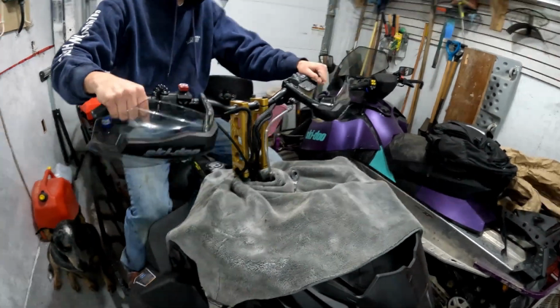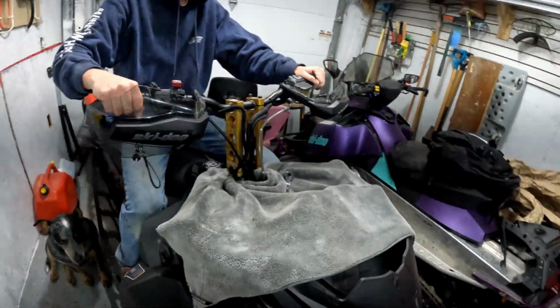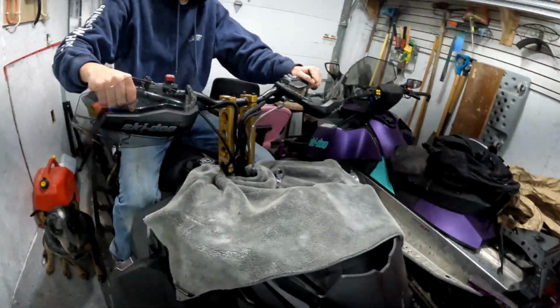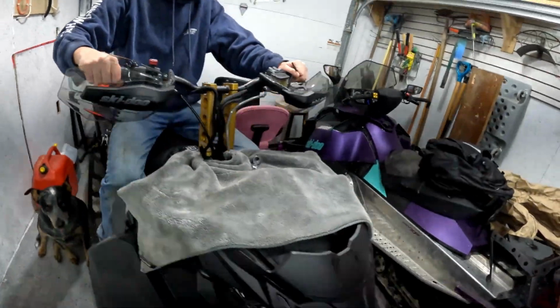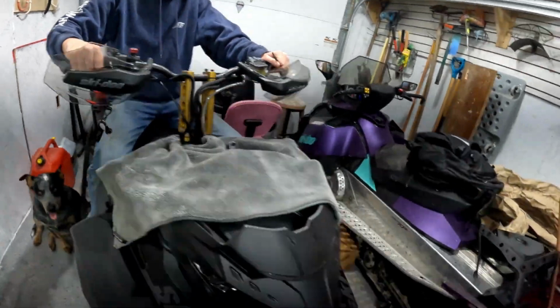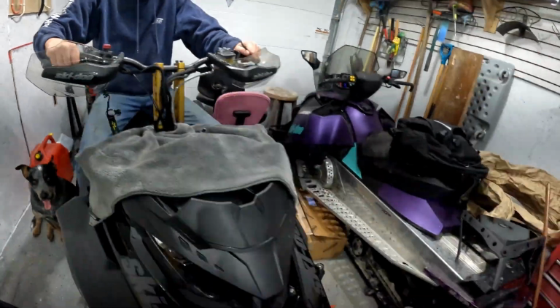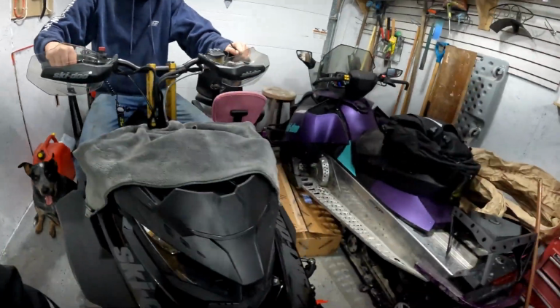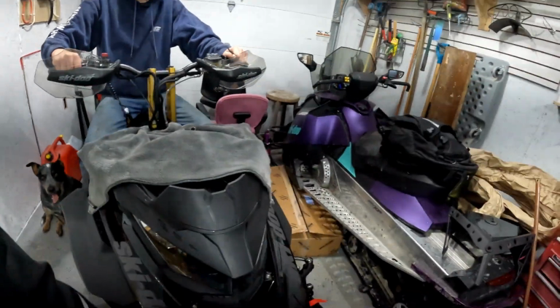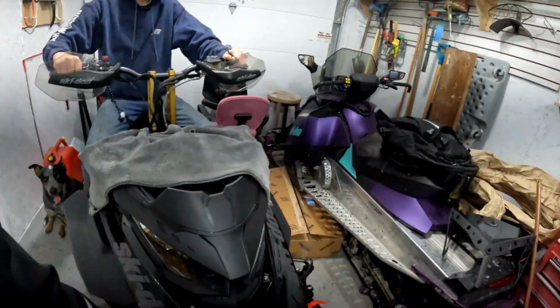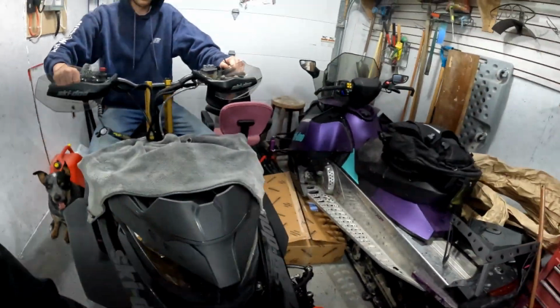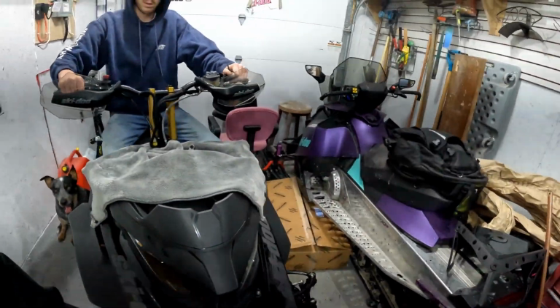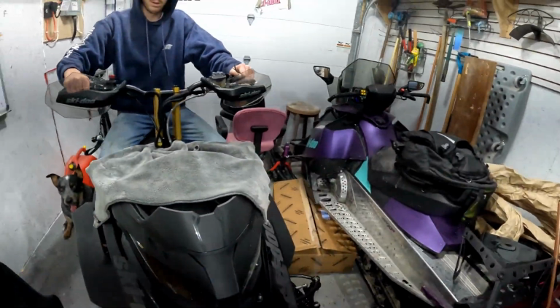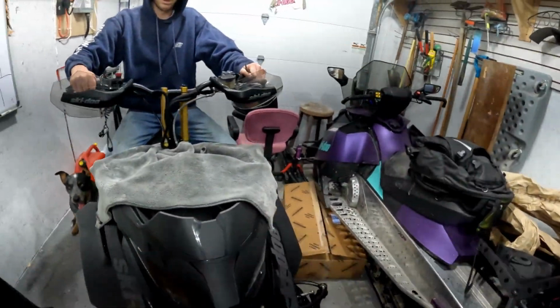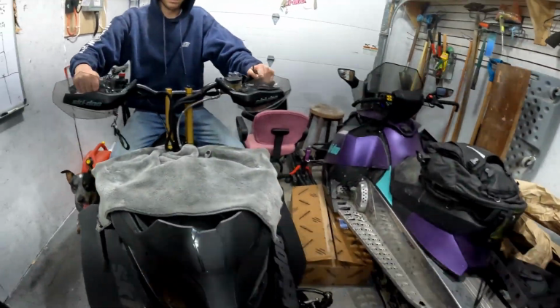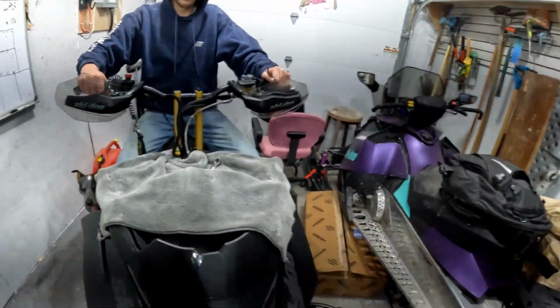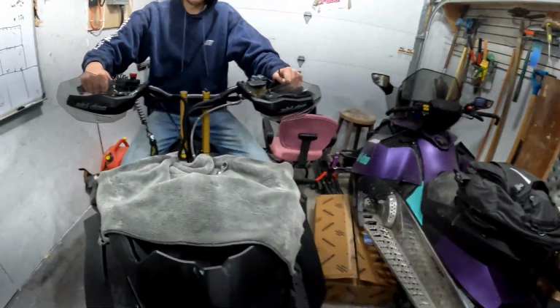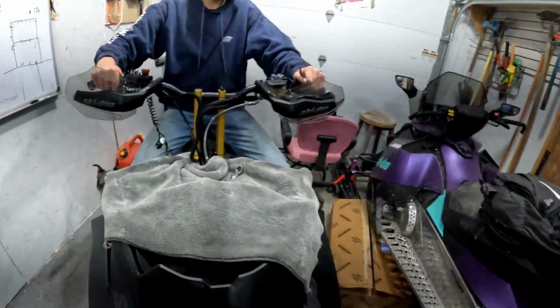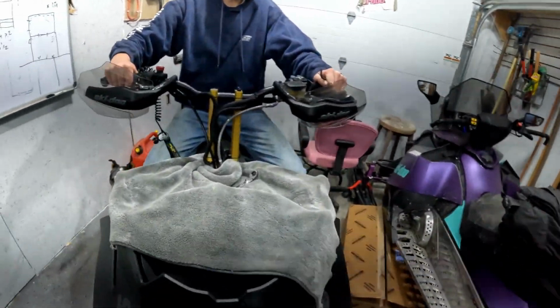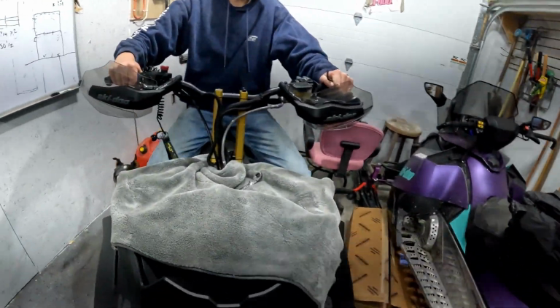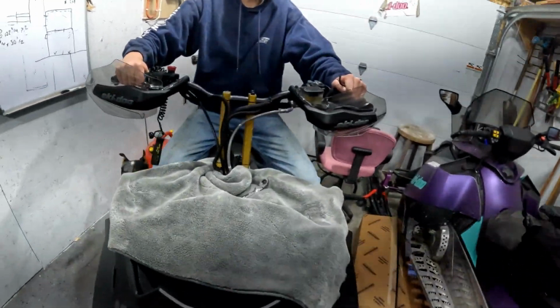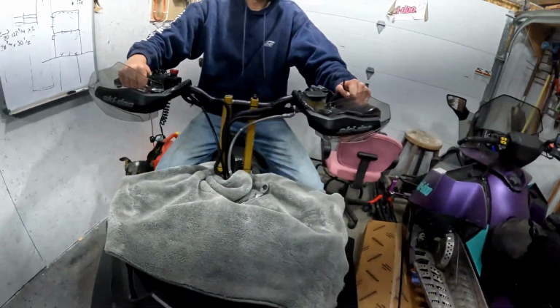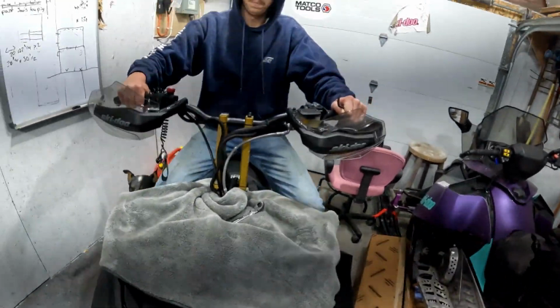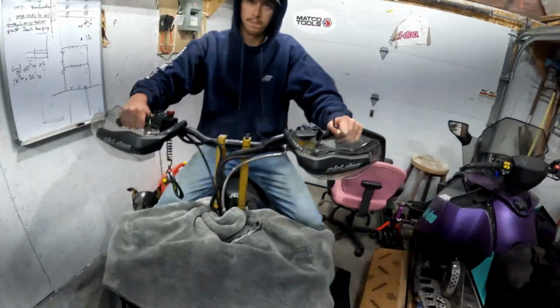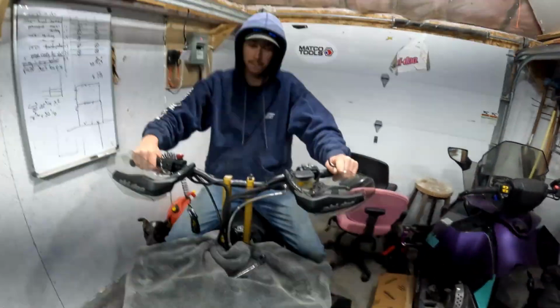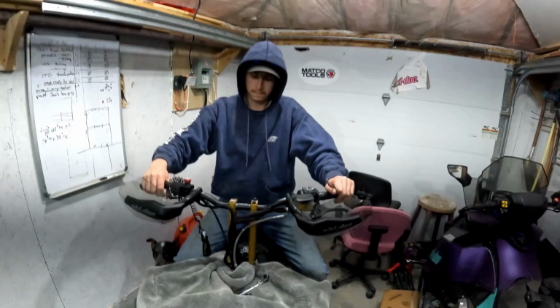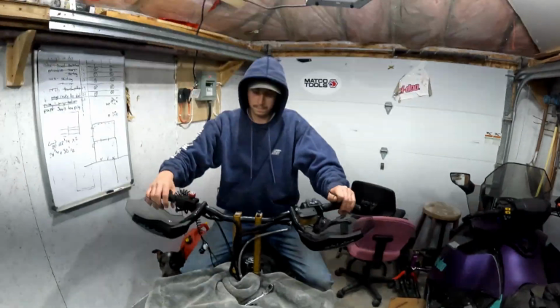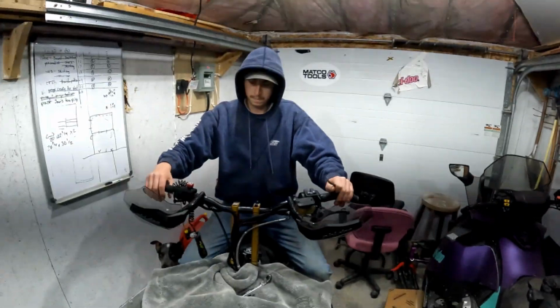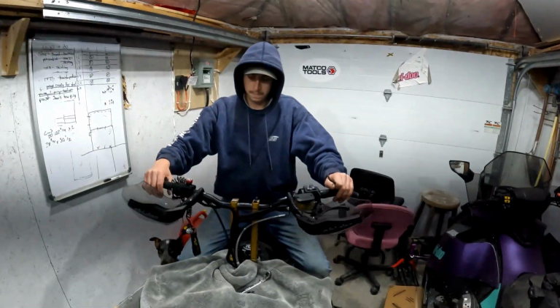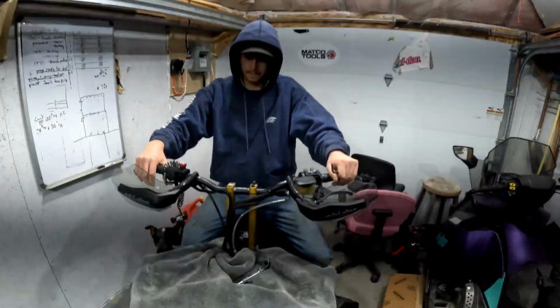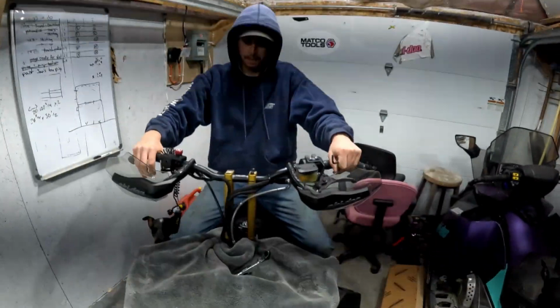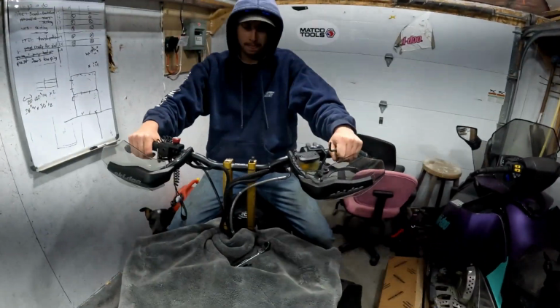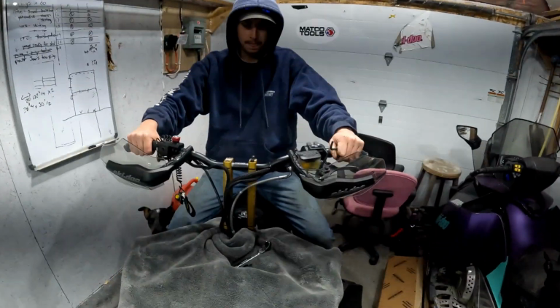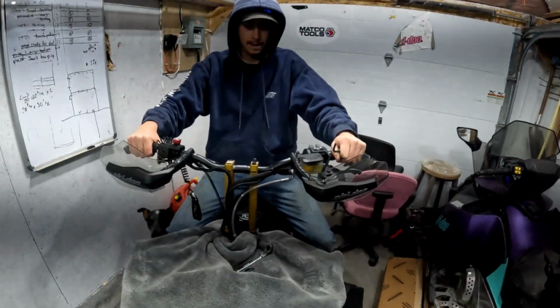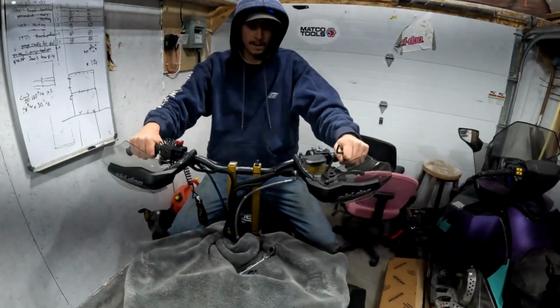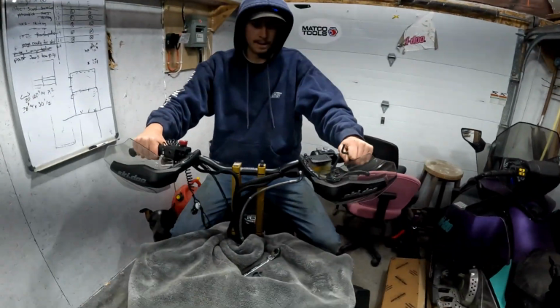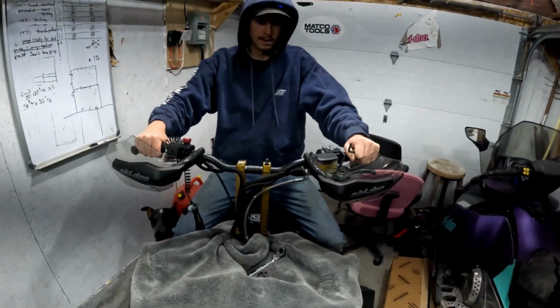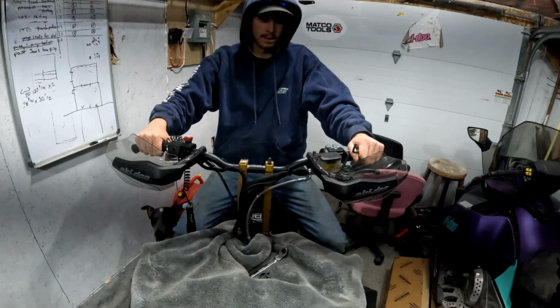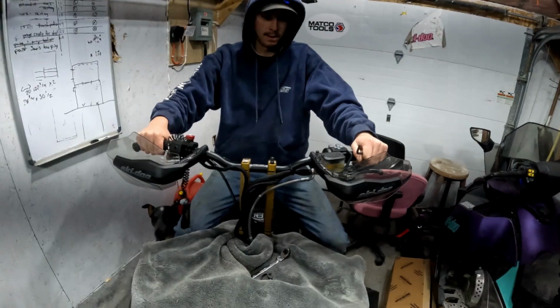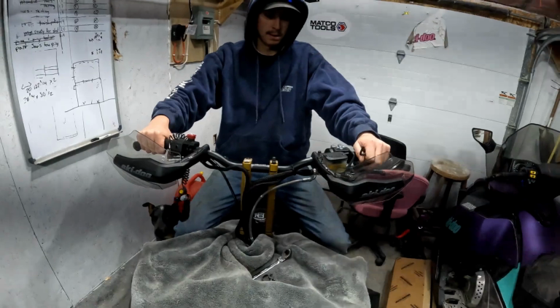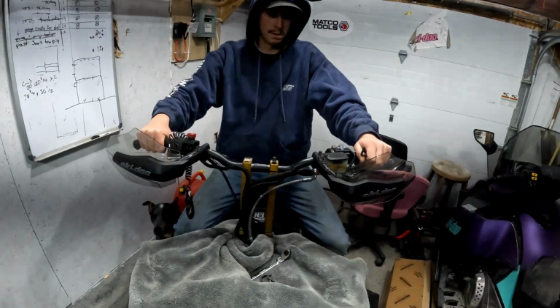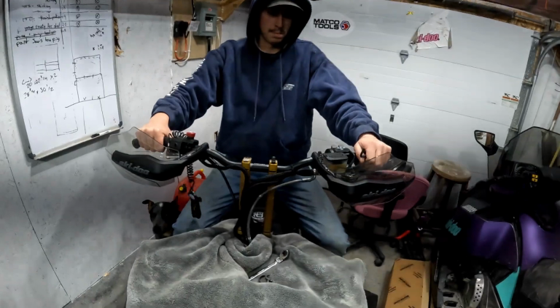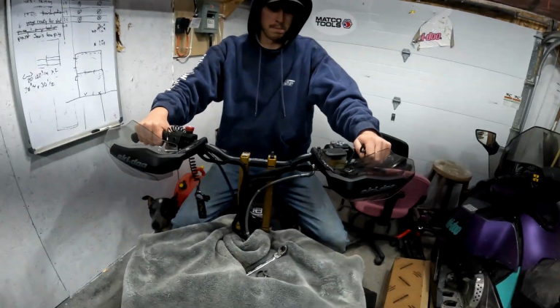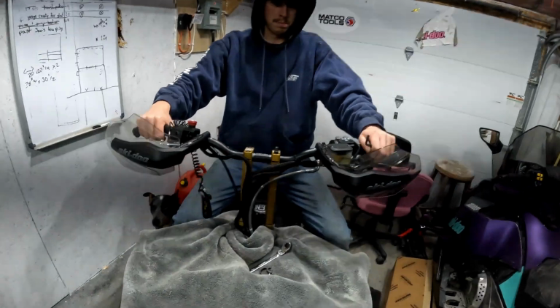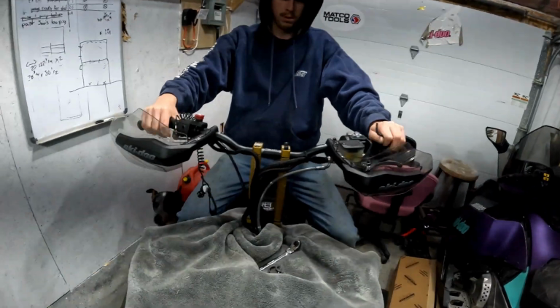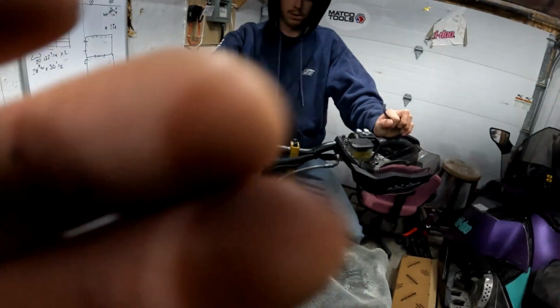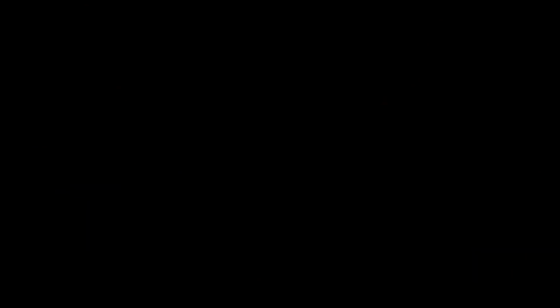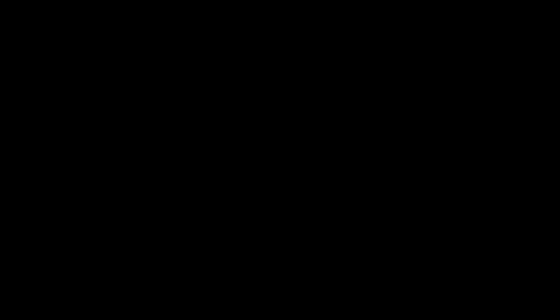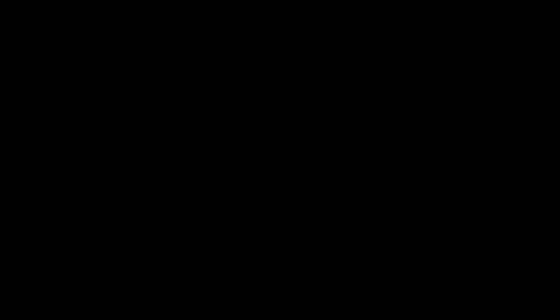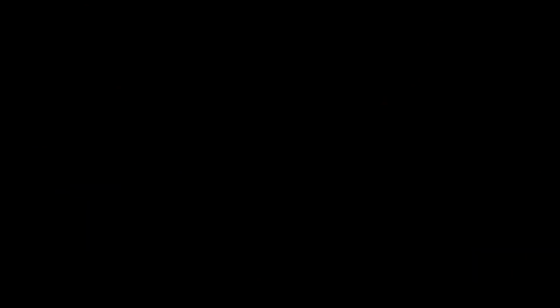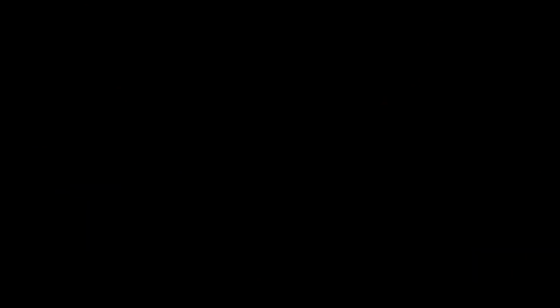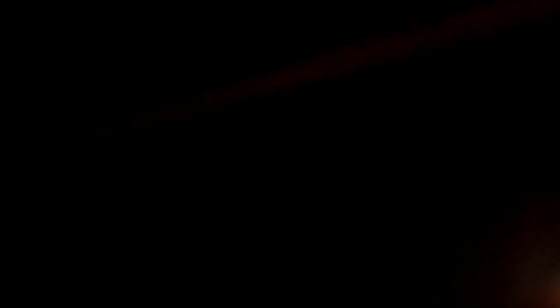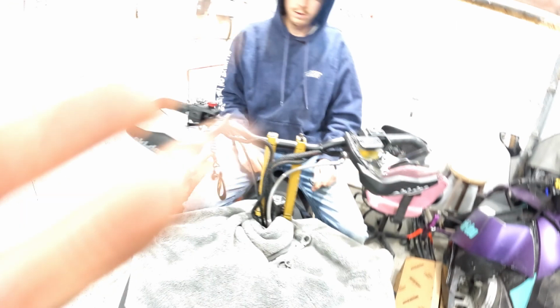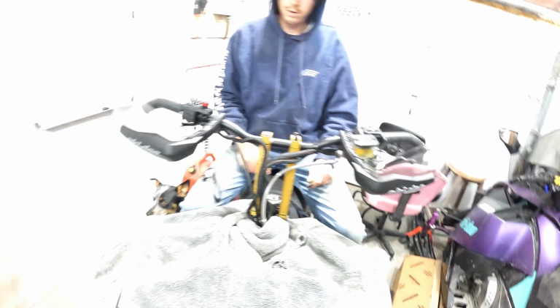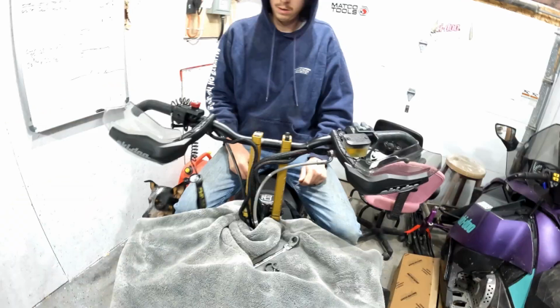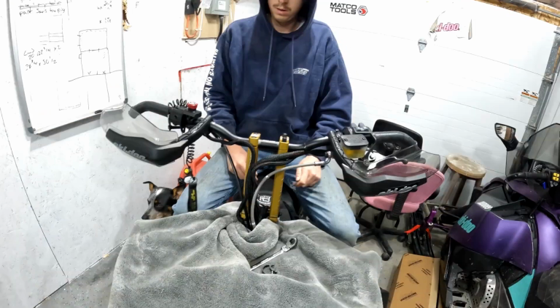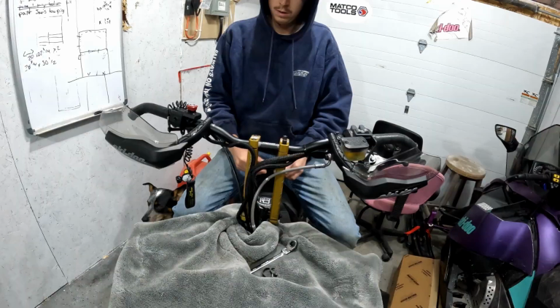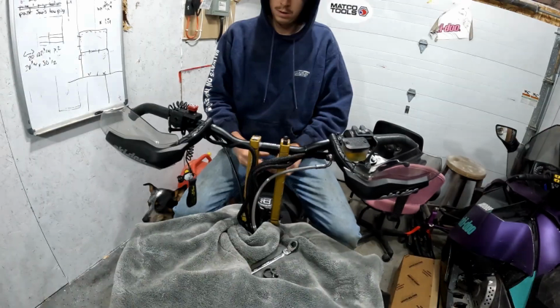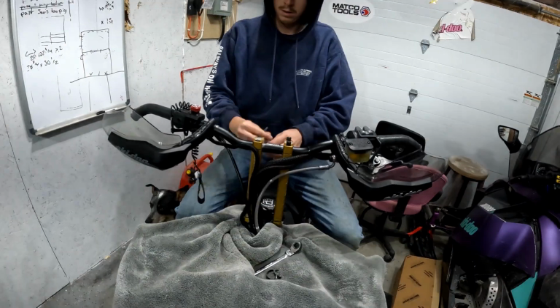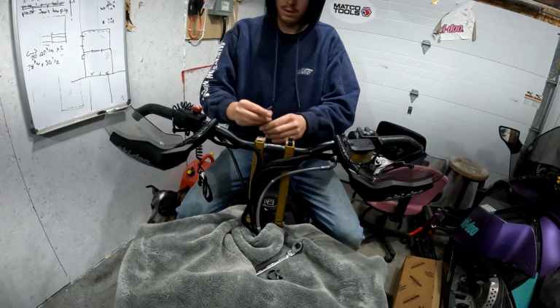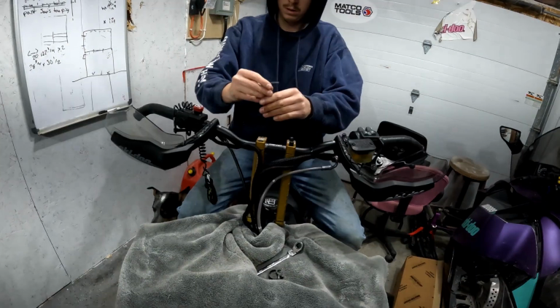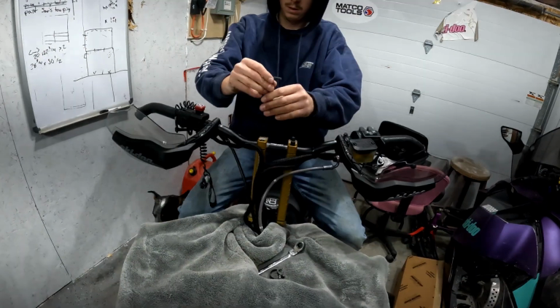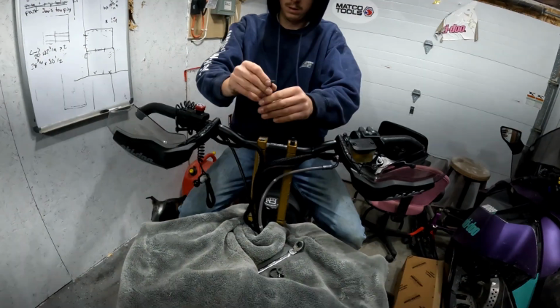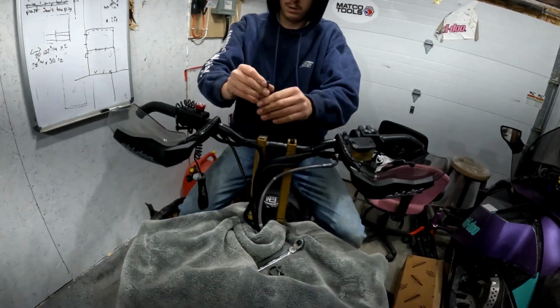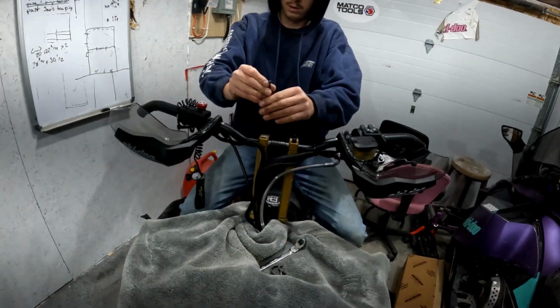There's probably a throttle cable under there somewhere that can be pulled to get a bit more slack. The brake line is fine.